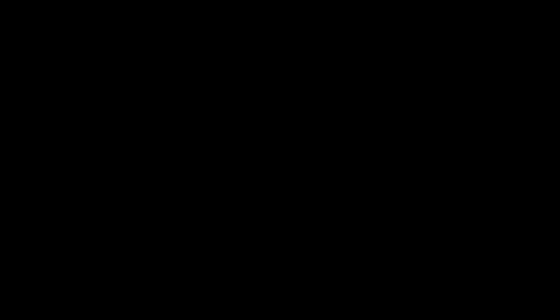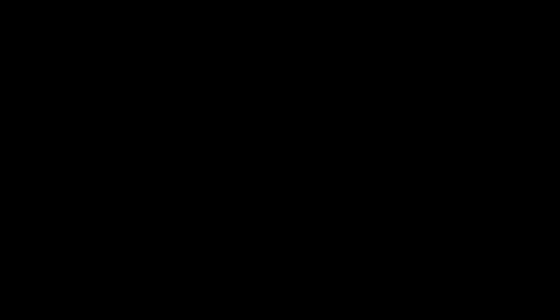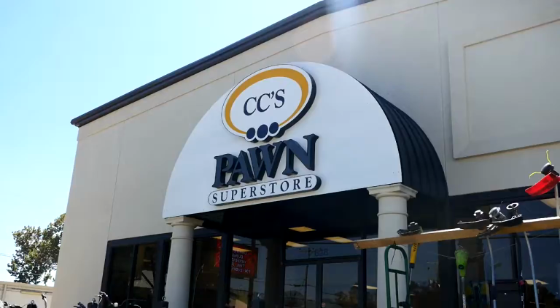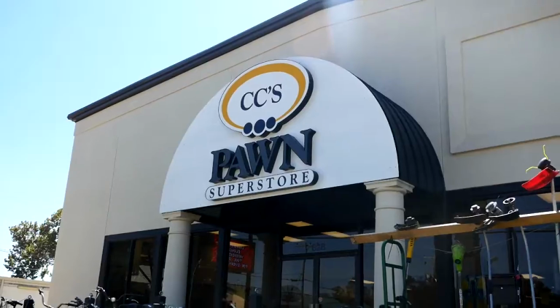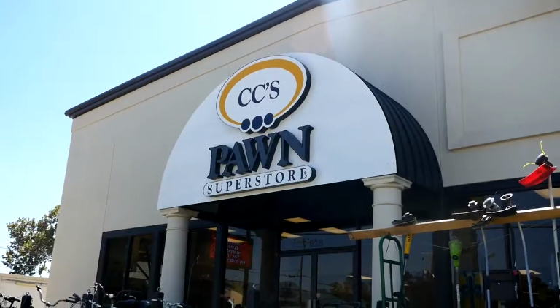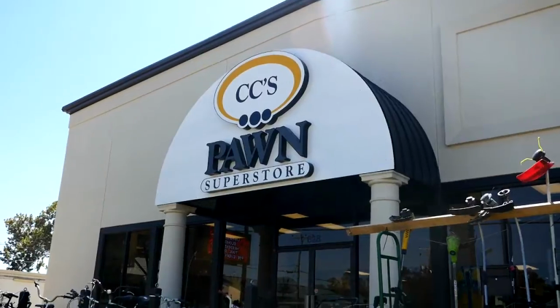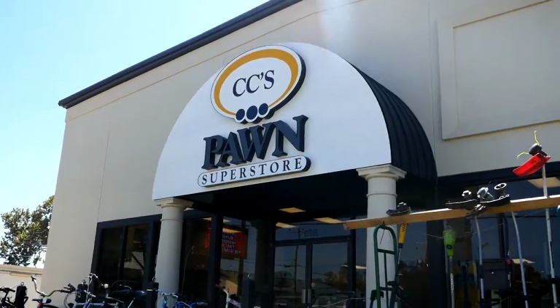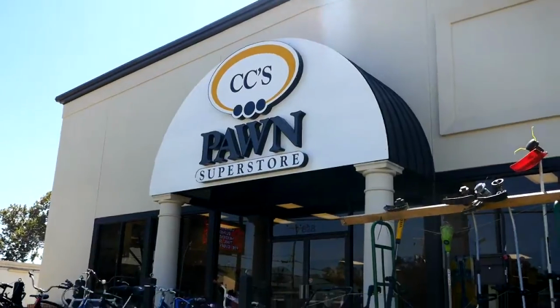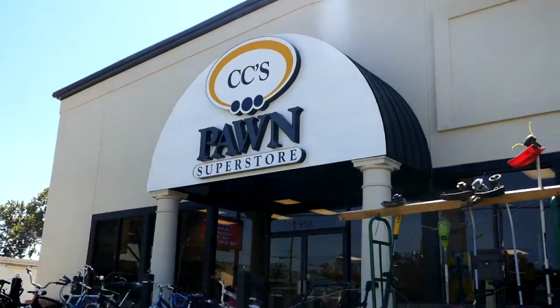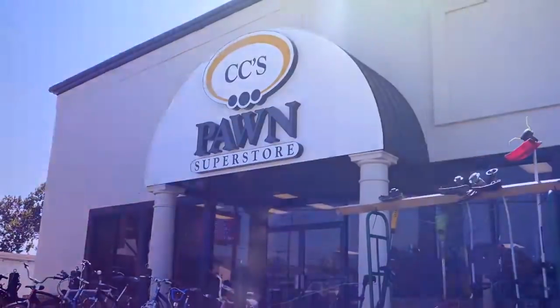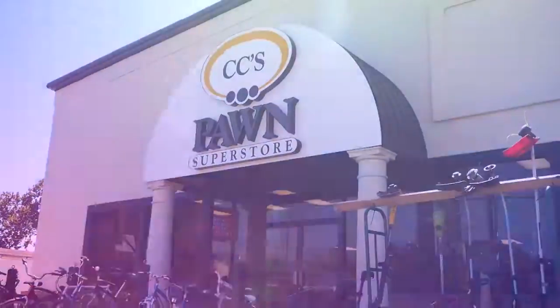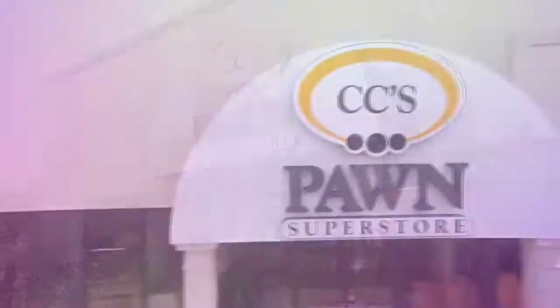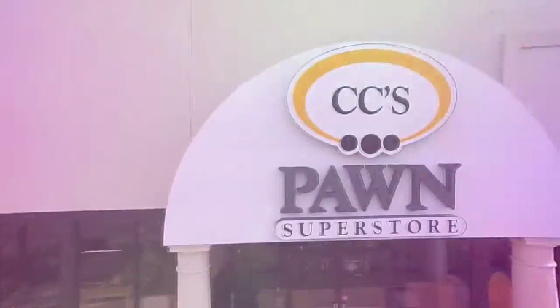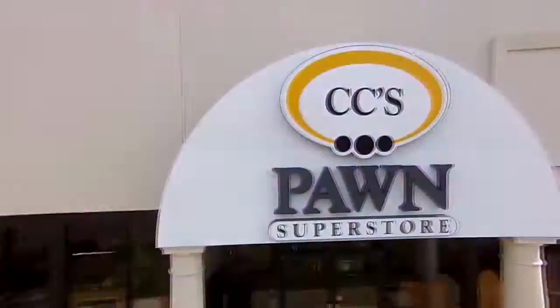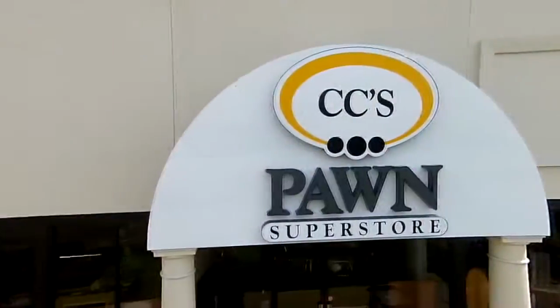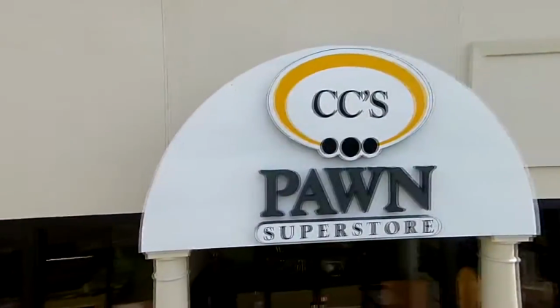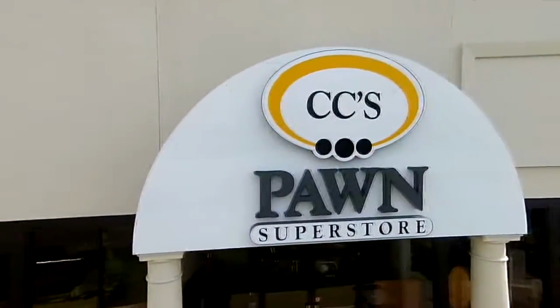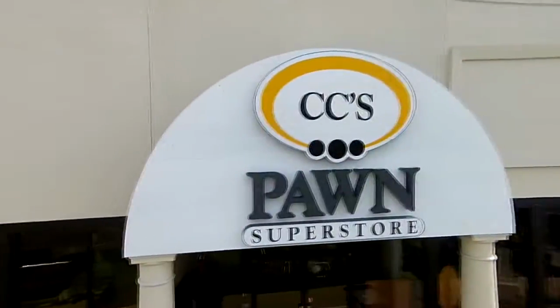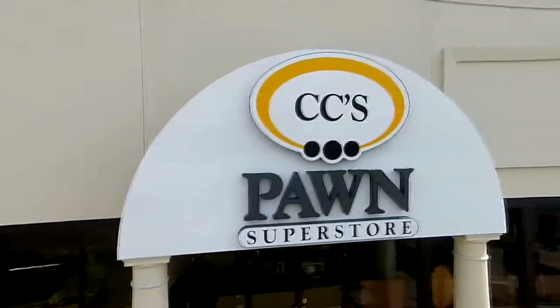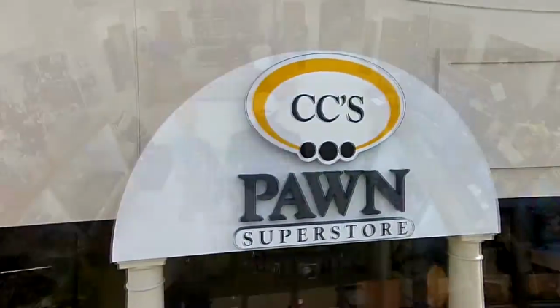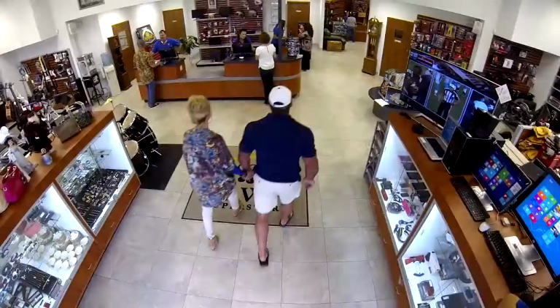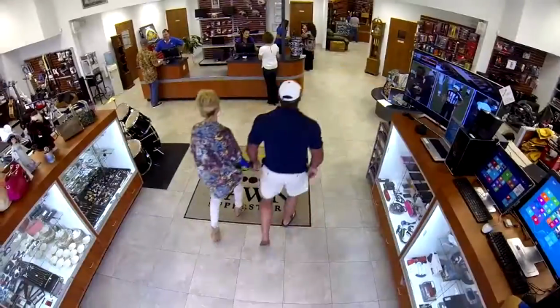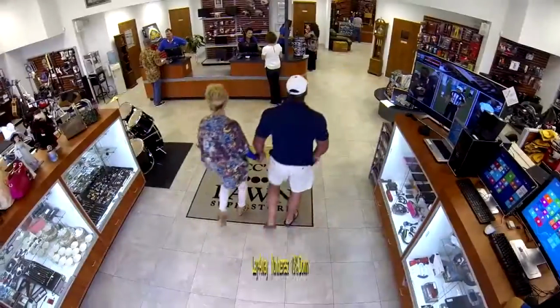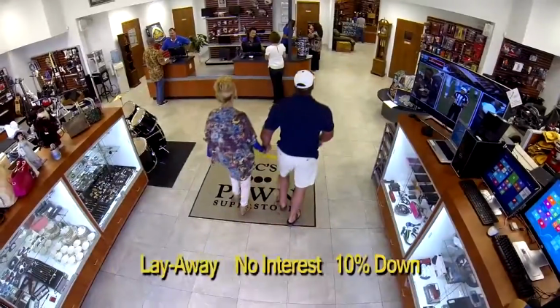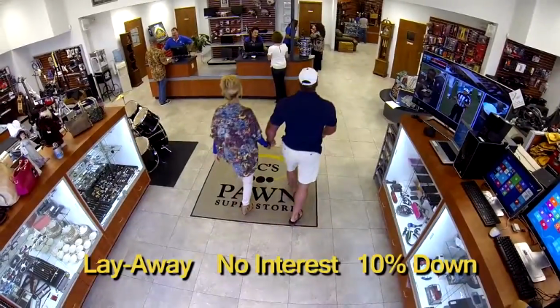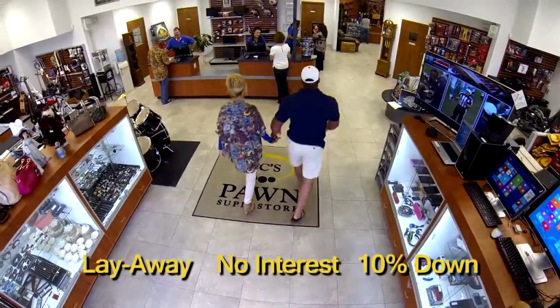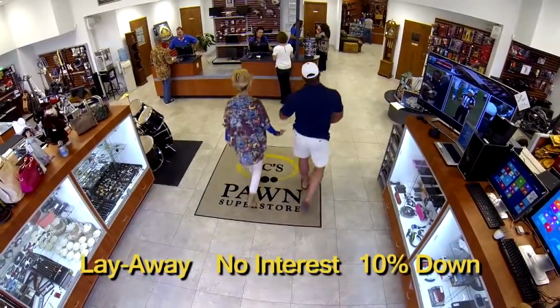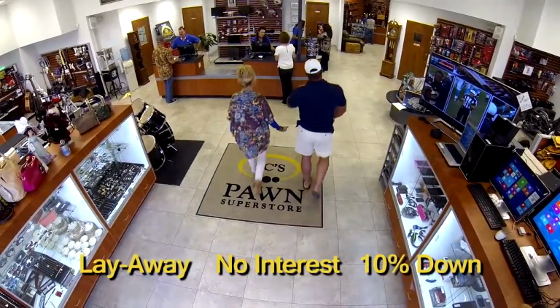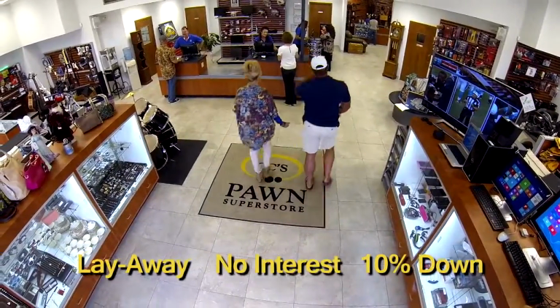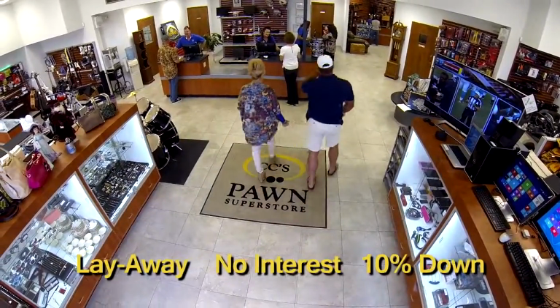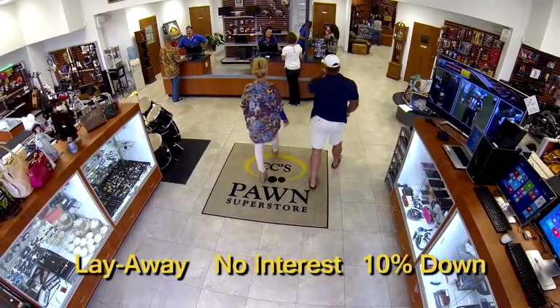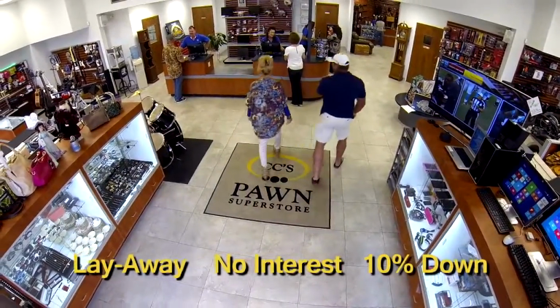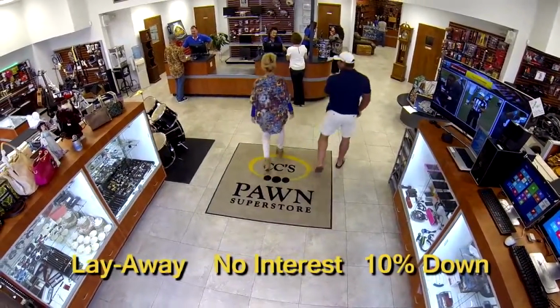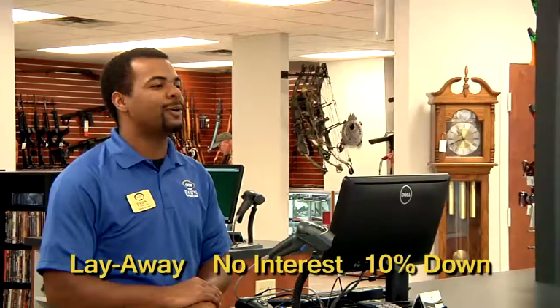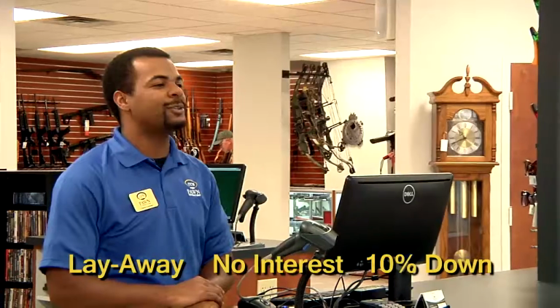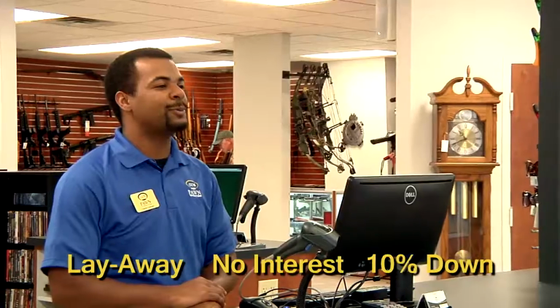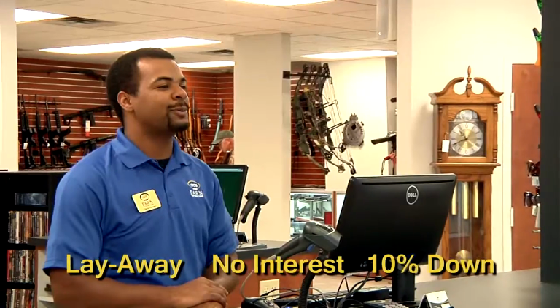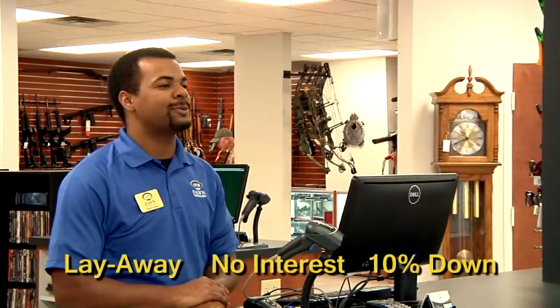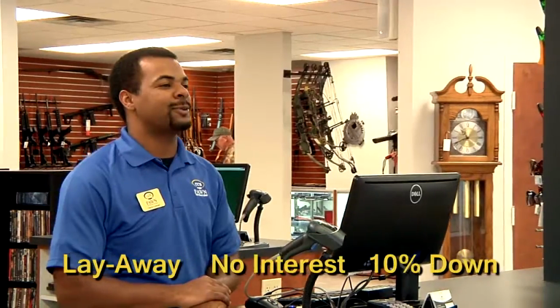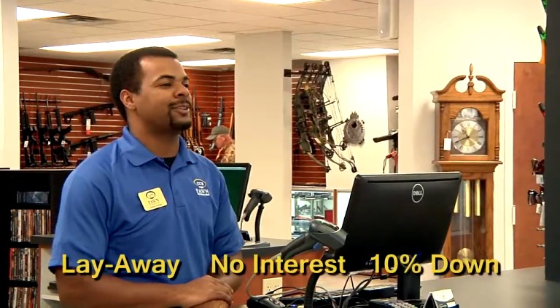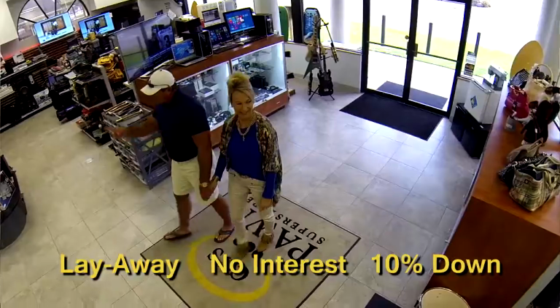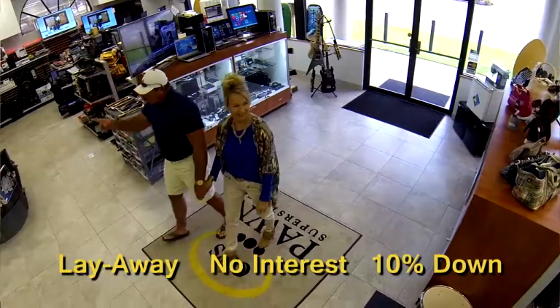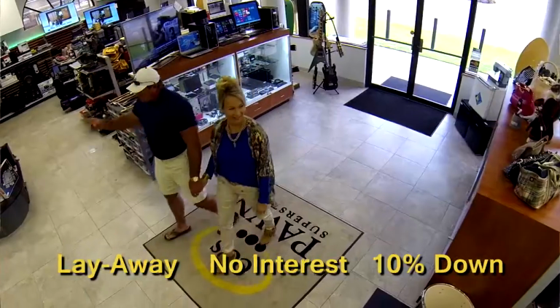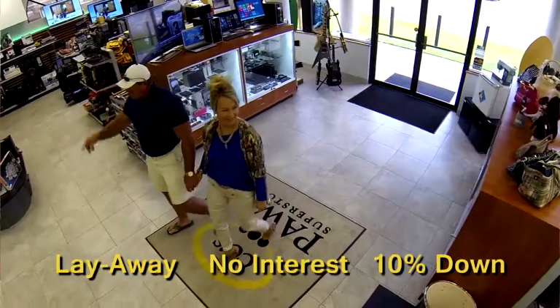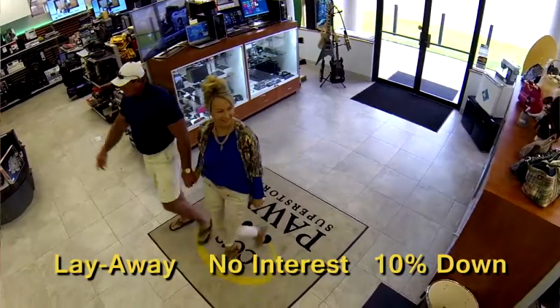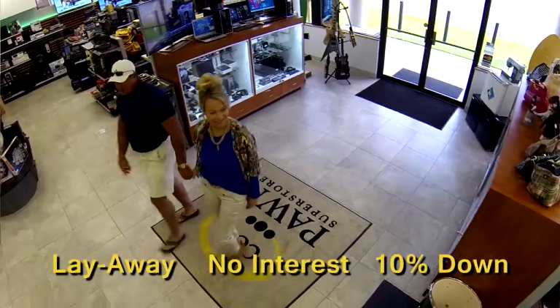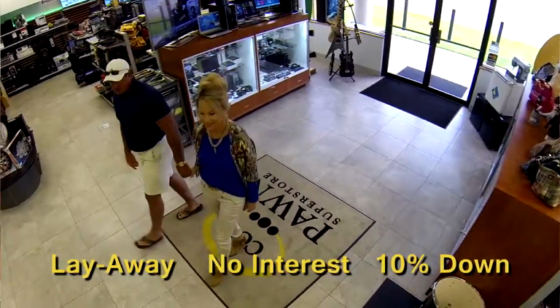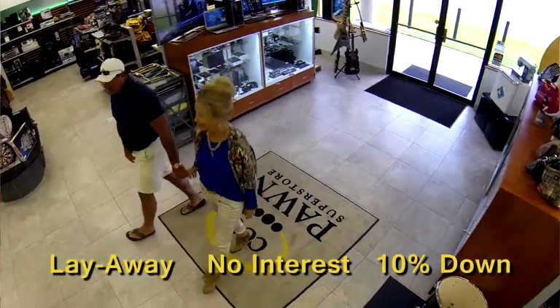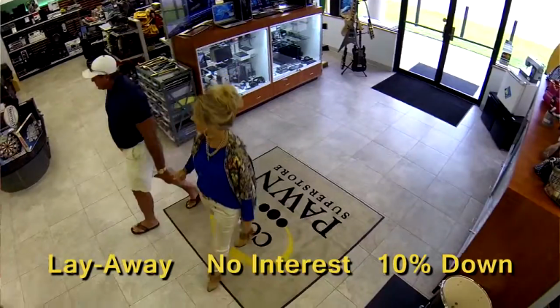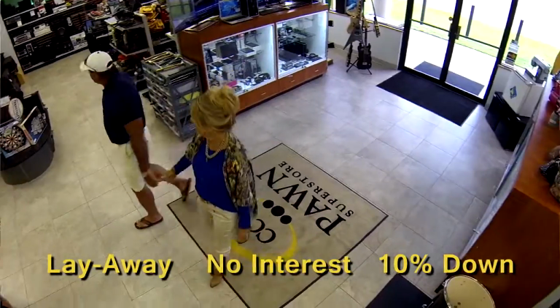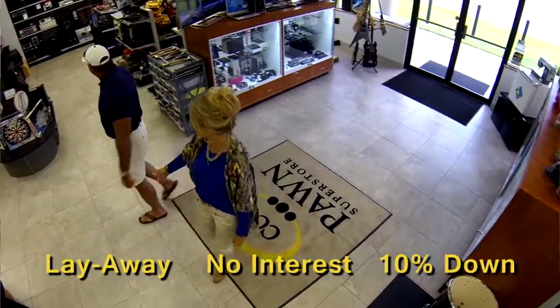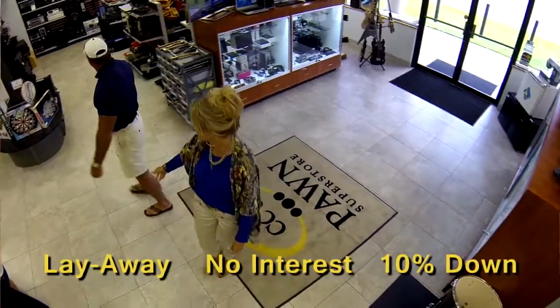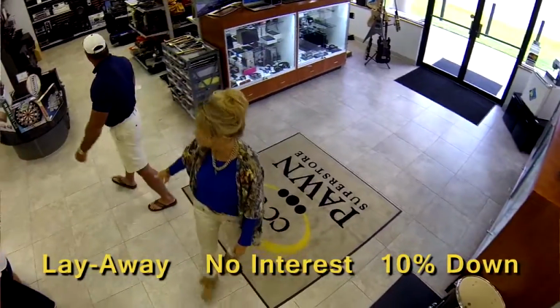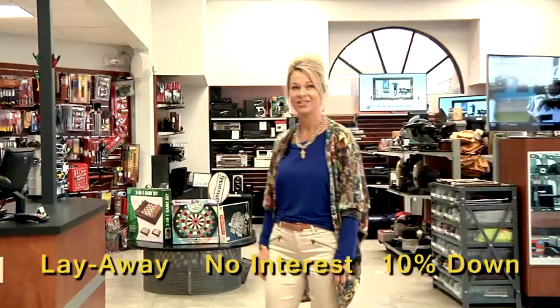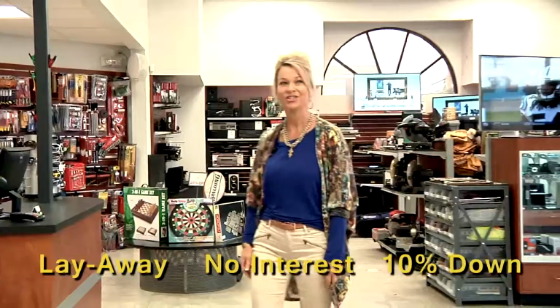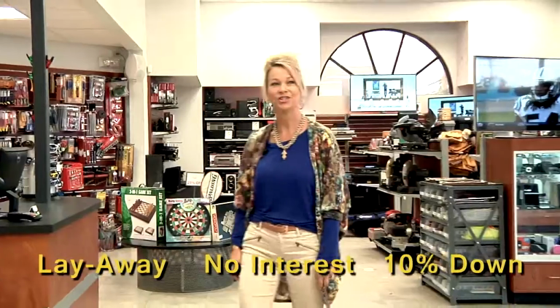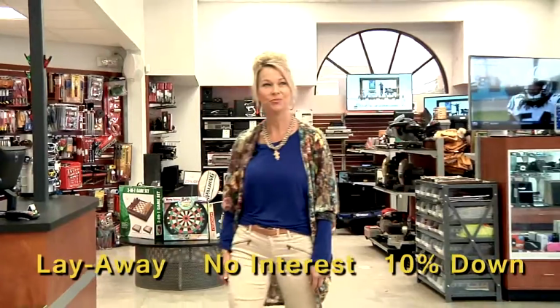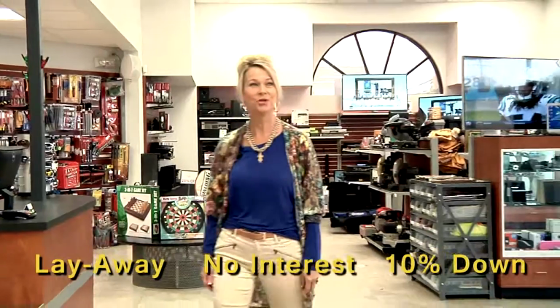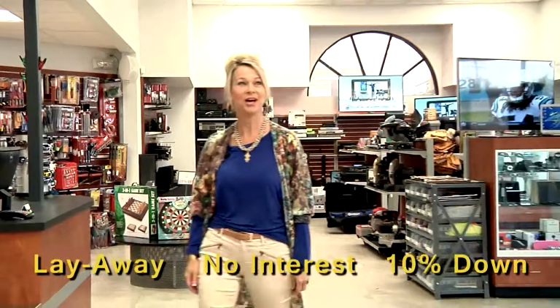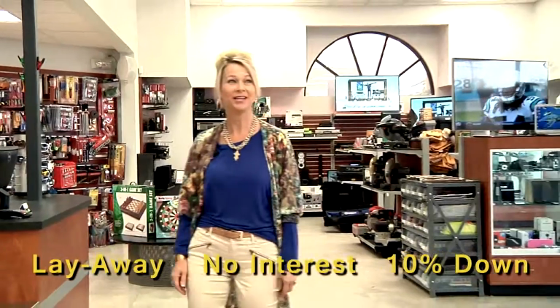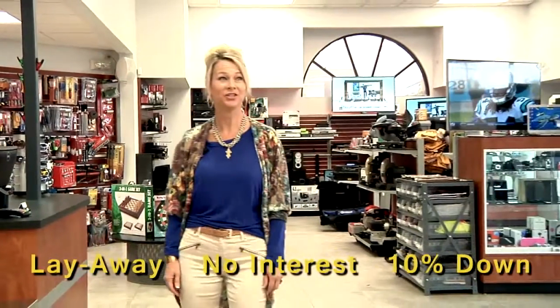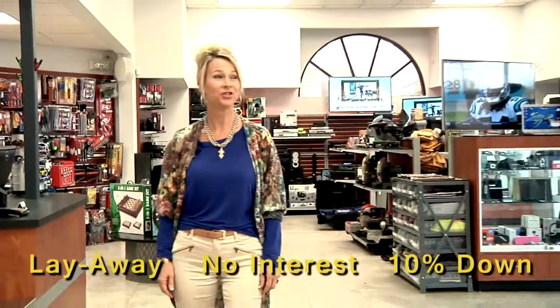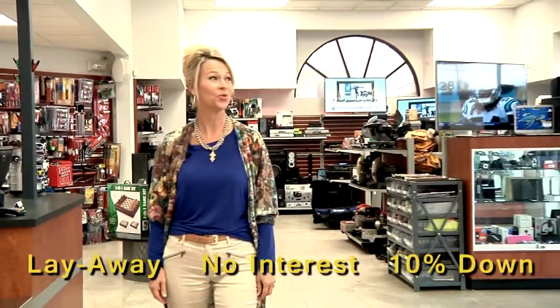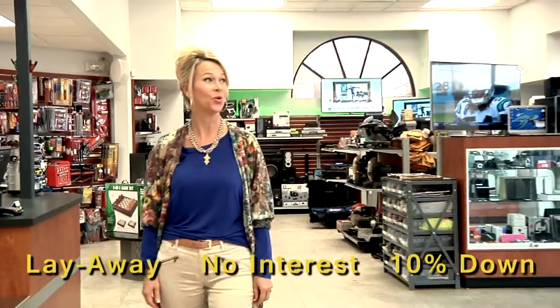Hey, look at this new pawn shop. Hi, welcome to CeCe's Pawn Superstore. Wow, friendly, super nice store.